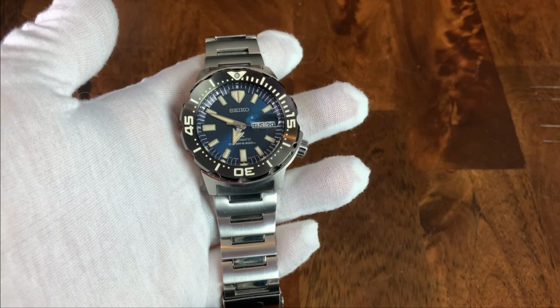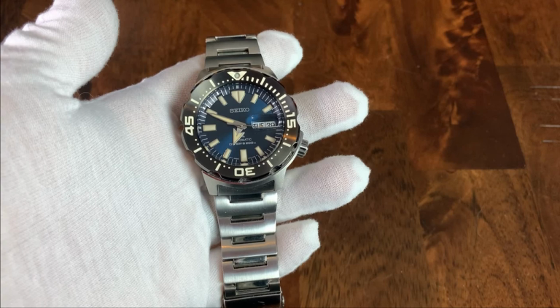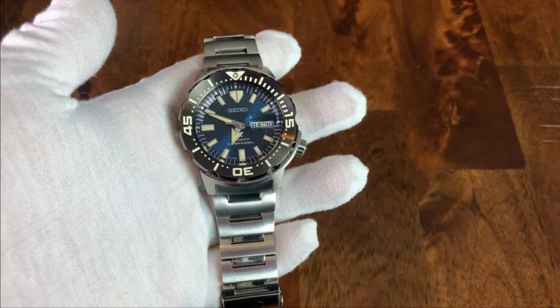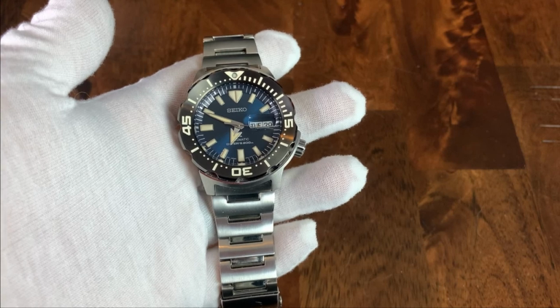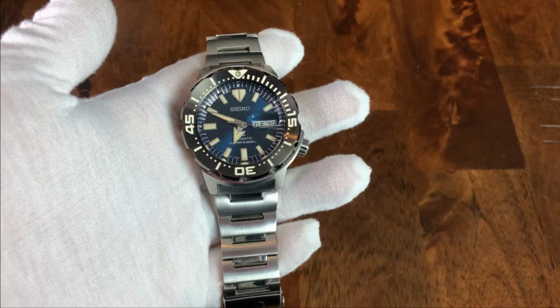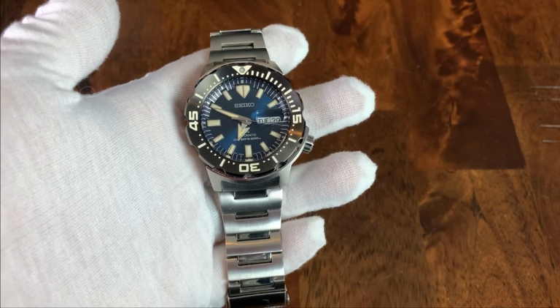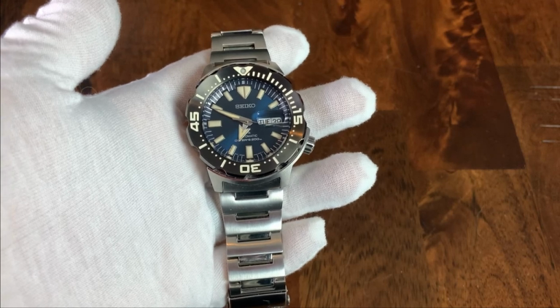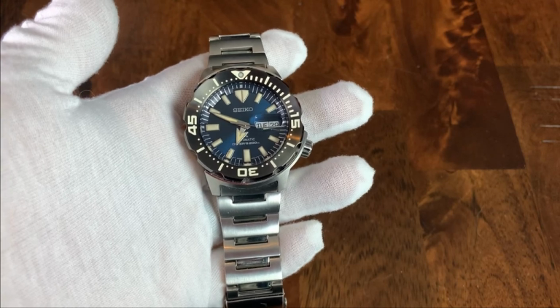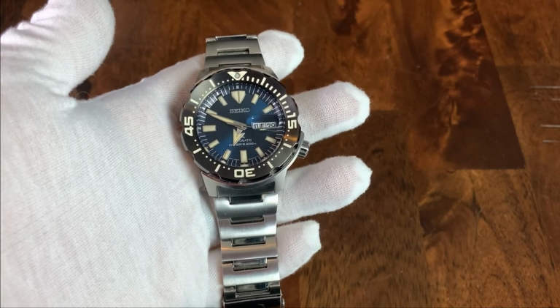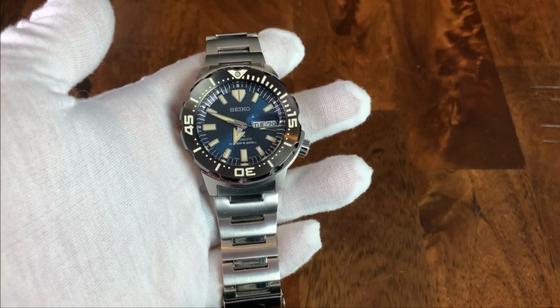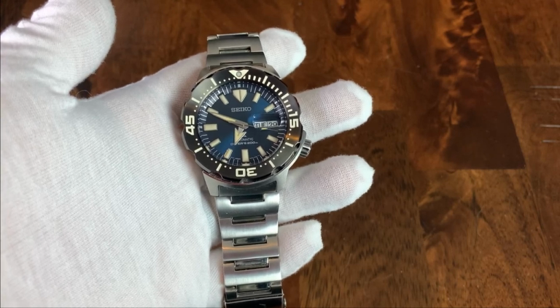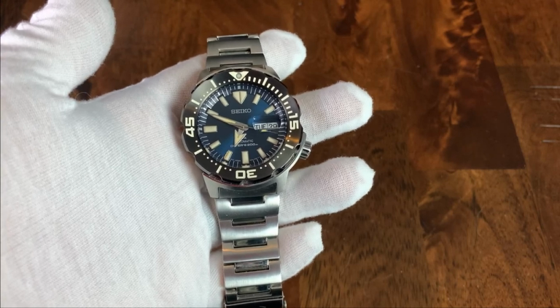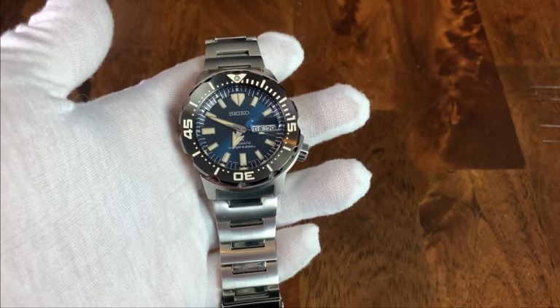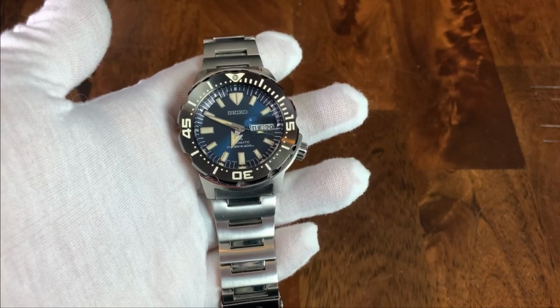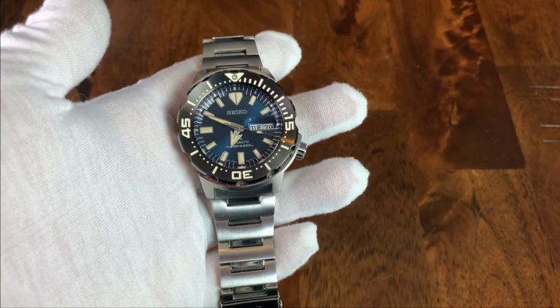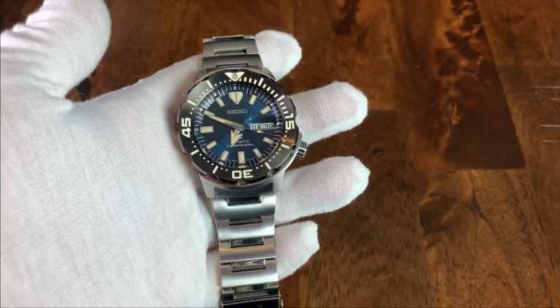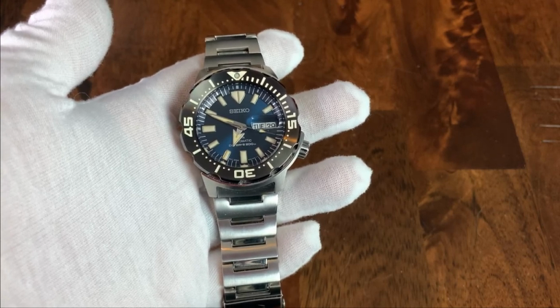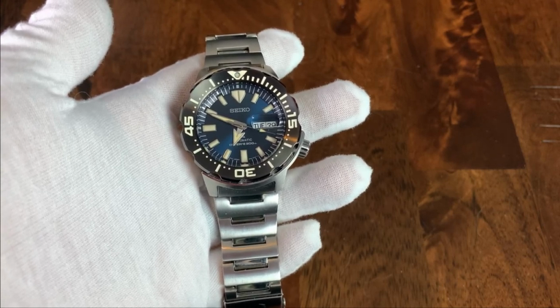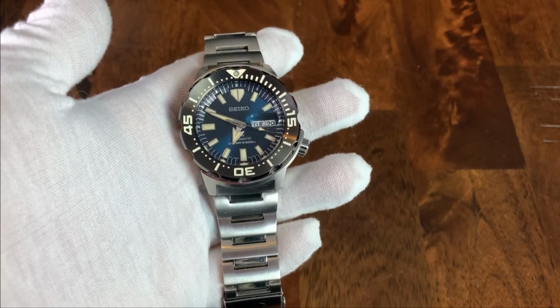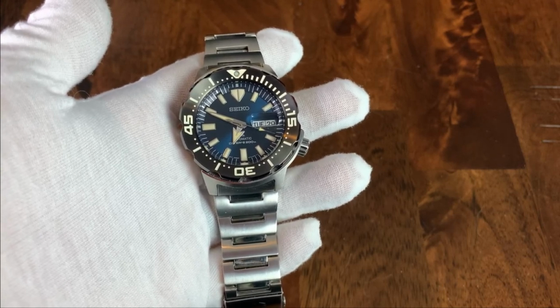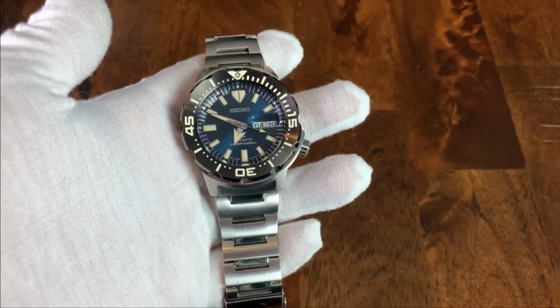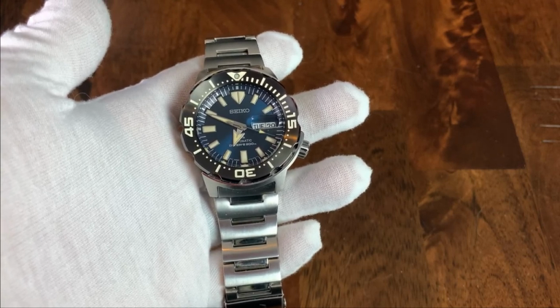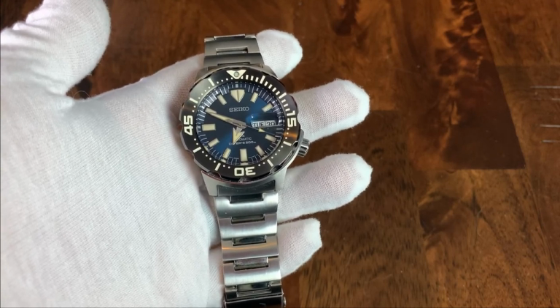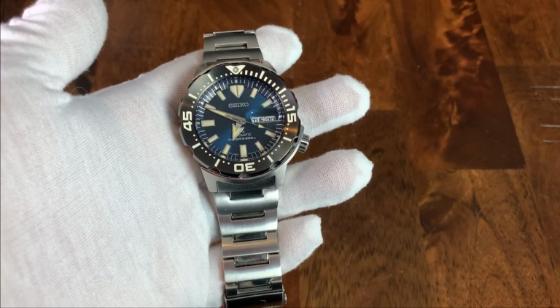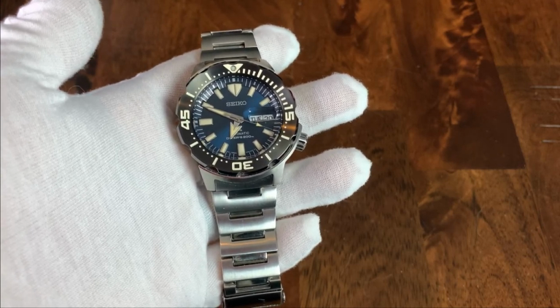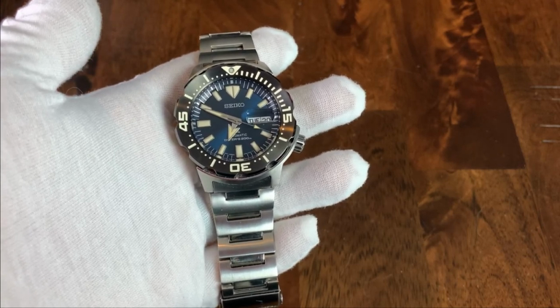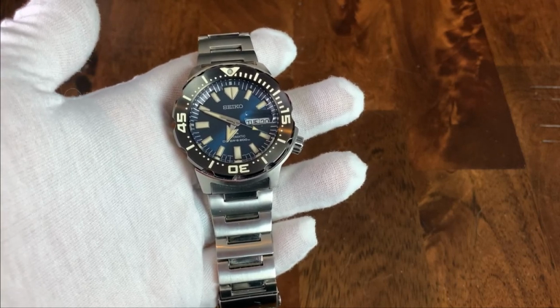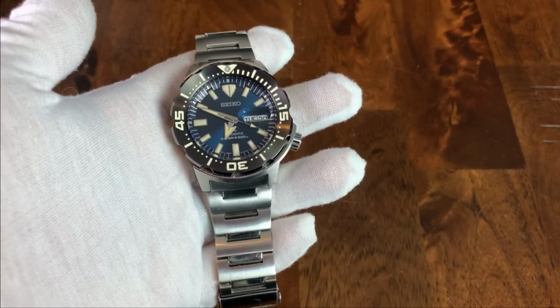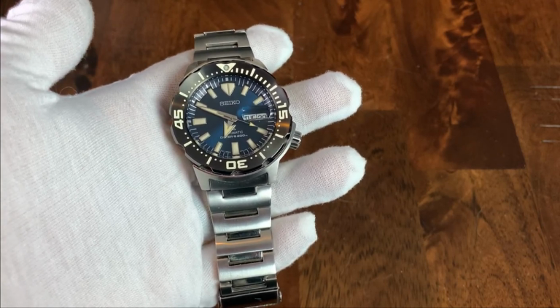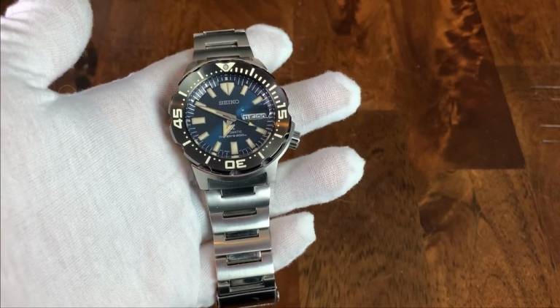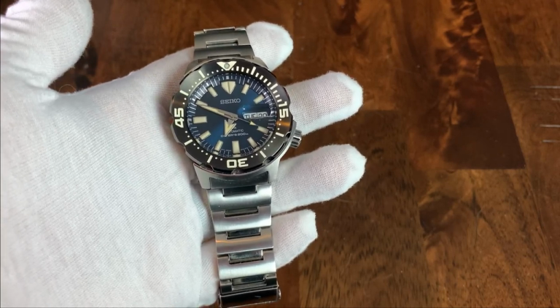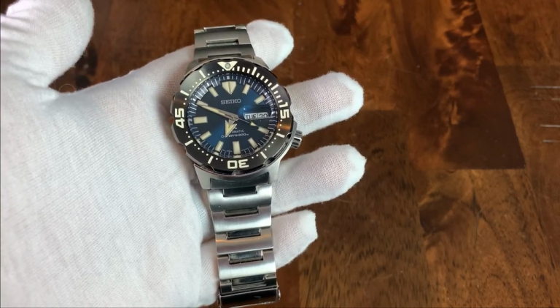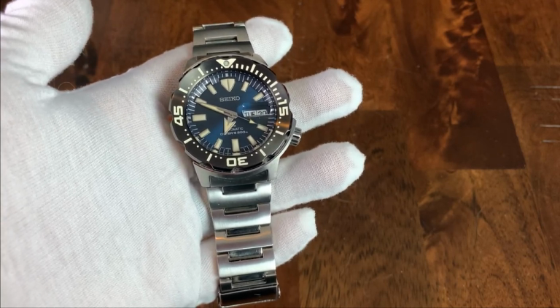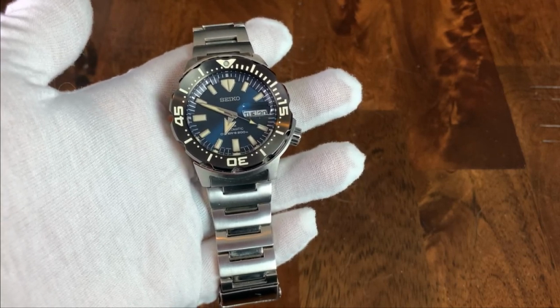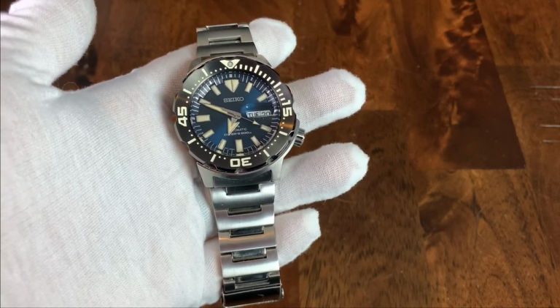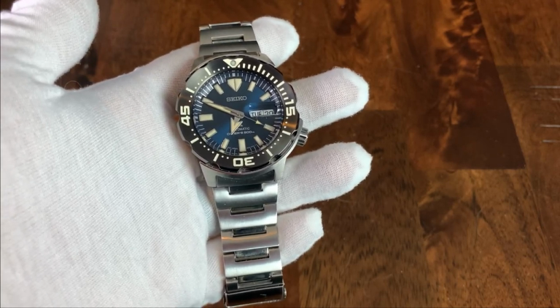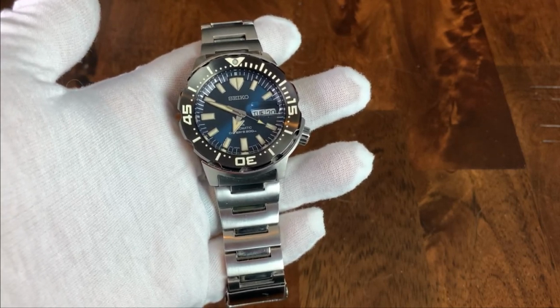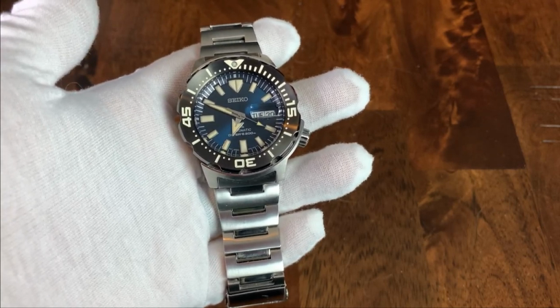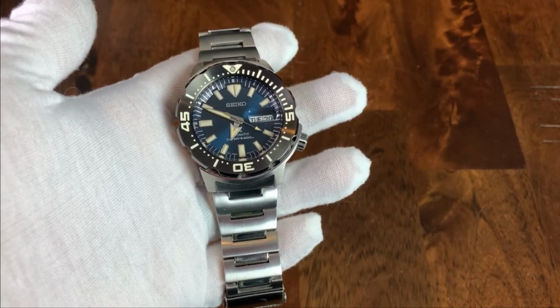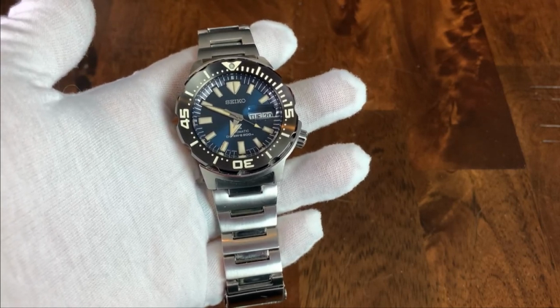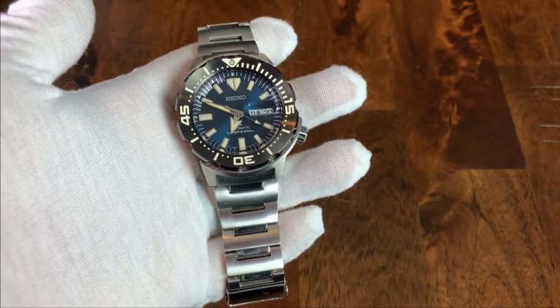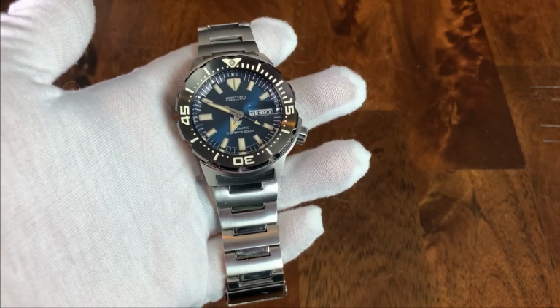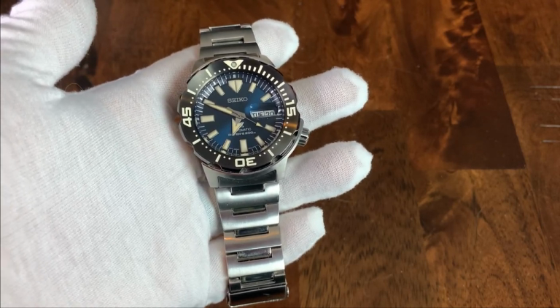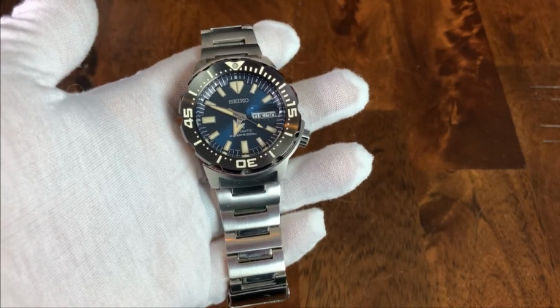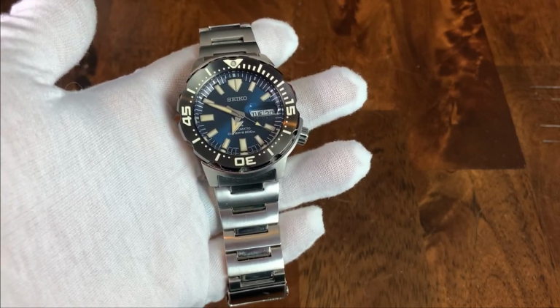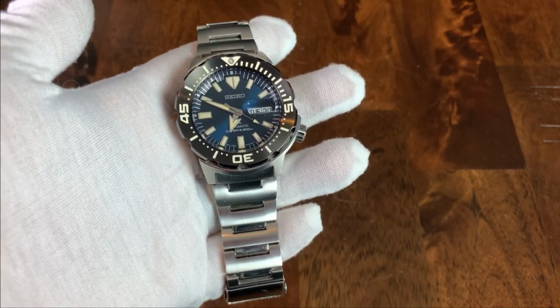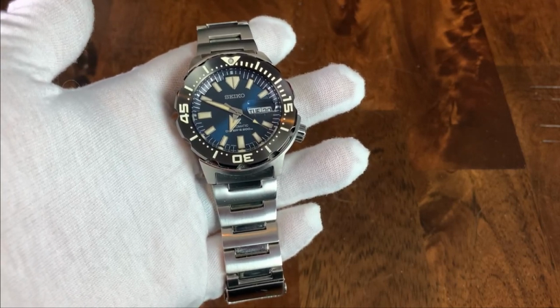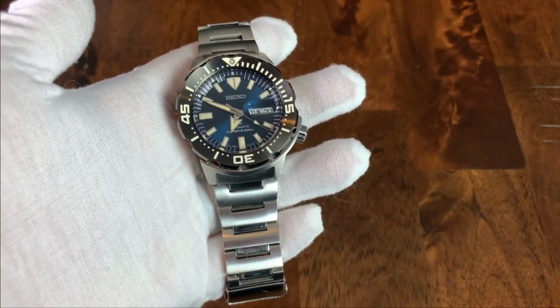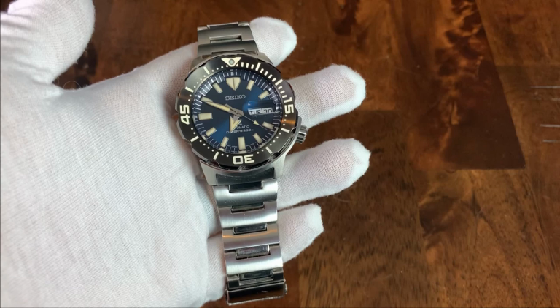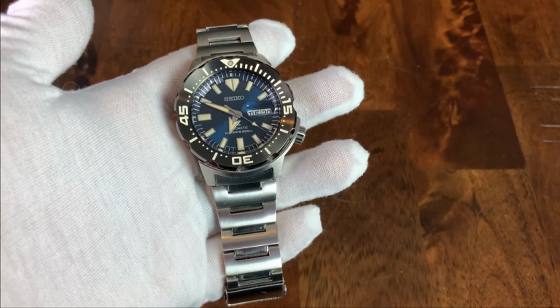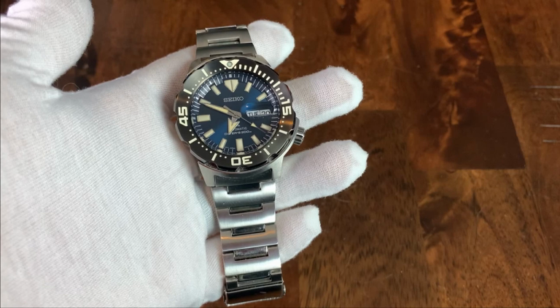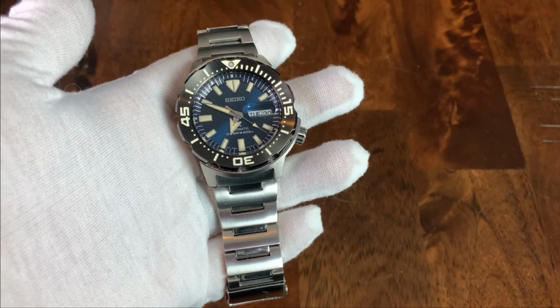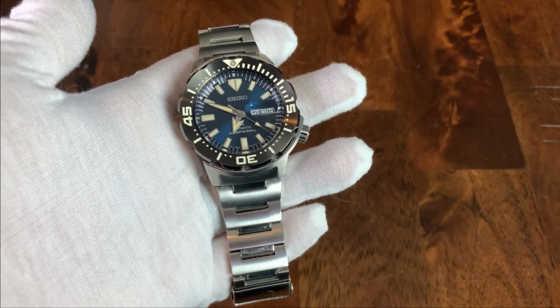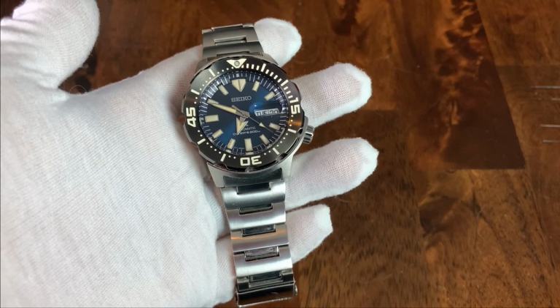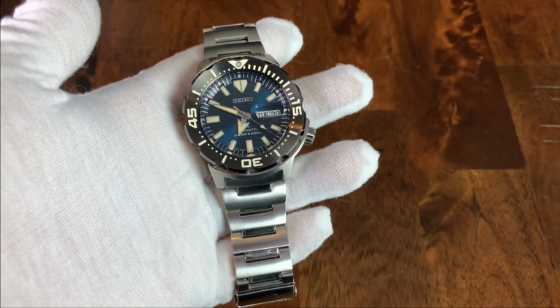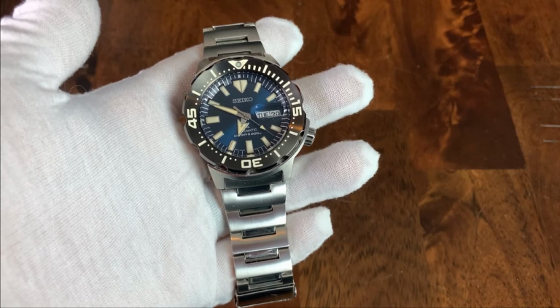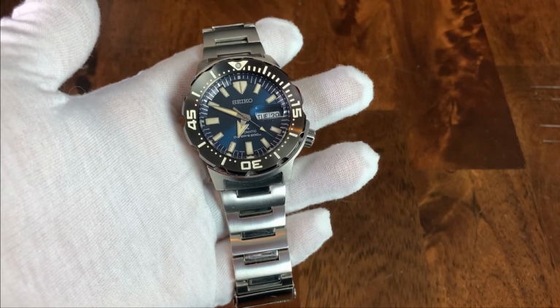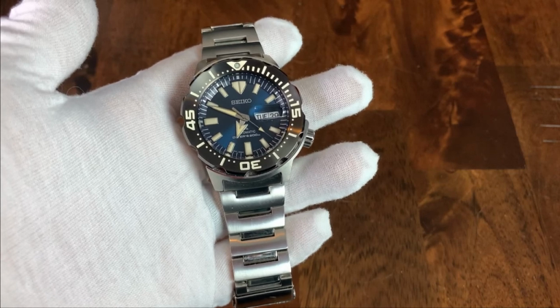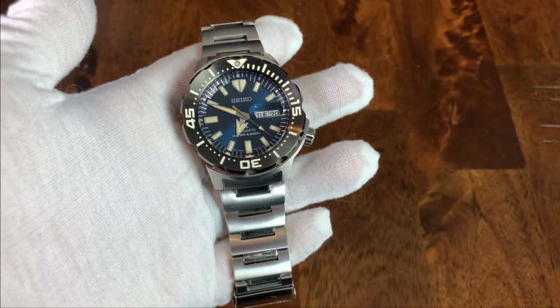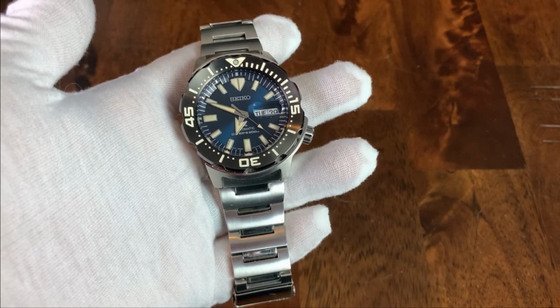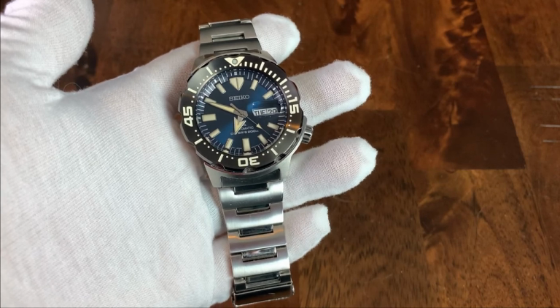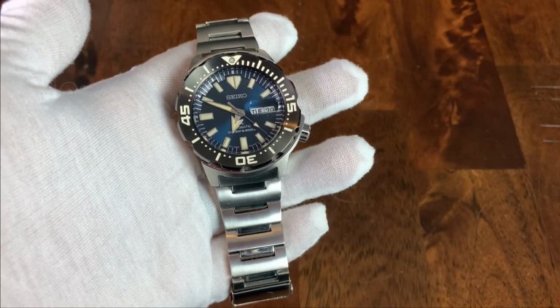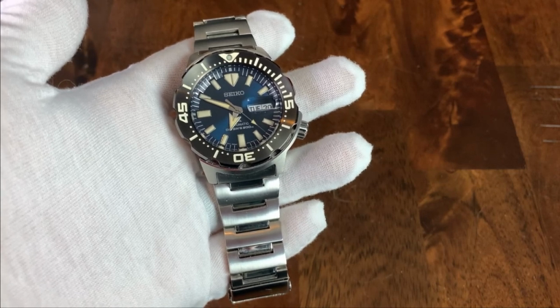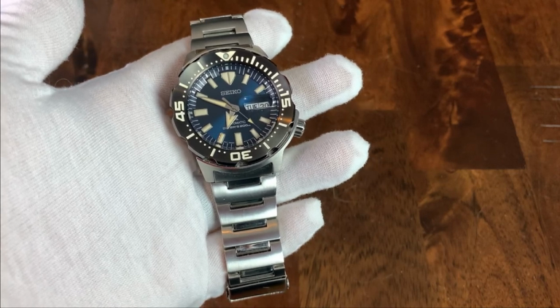My name is Jason and this is Just Watches. Today we have a fourth generation Seiko Monster to review.